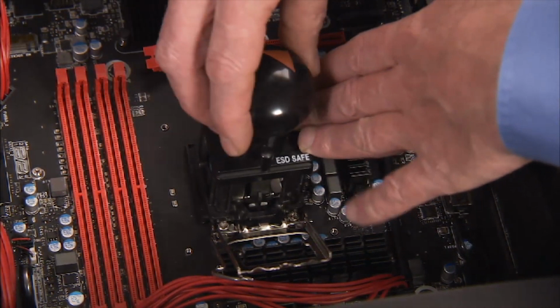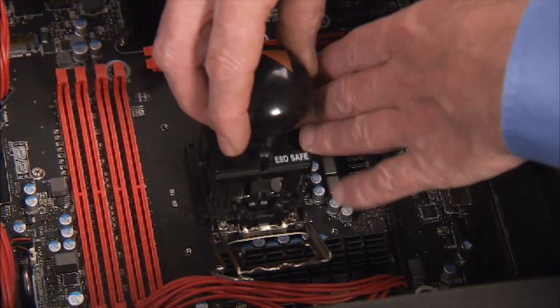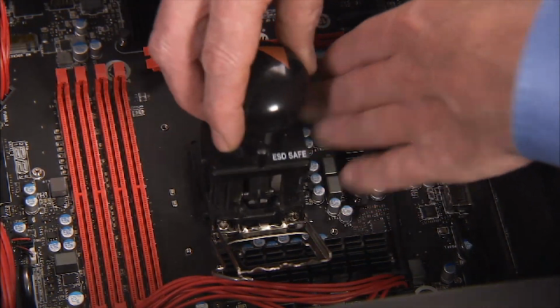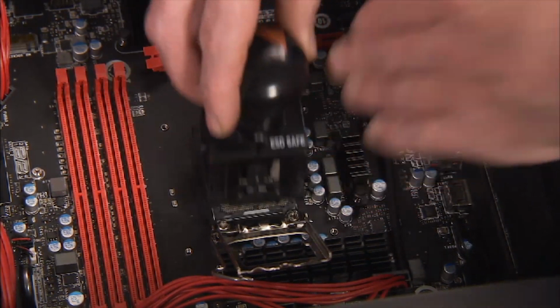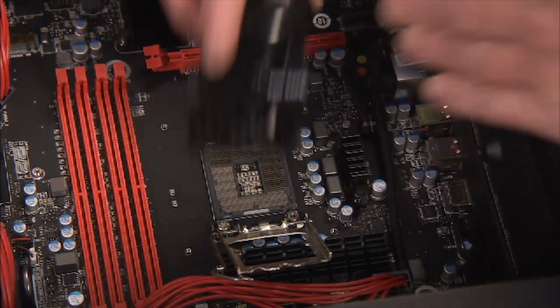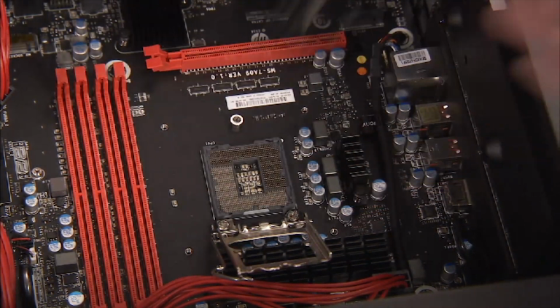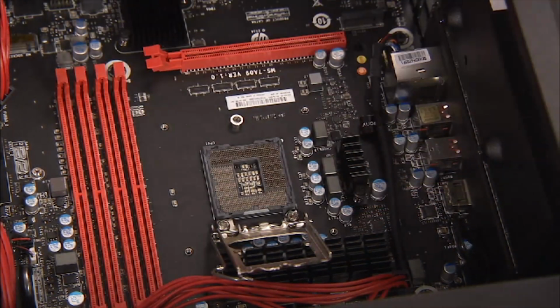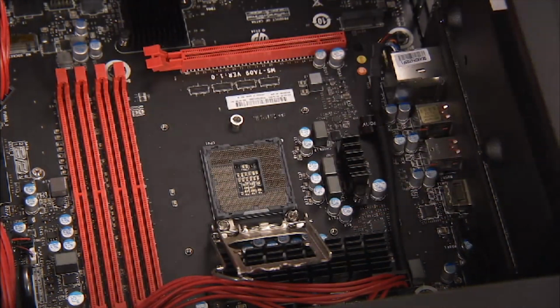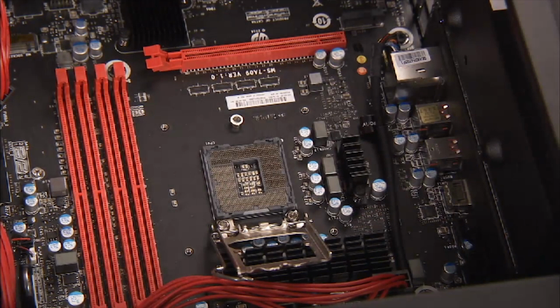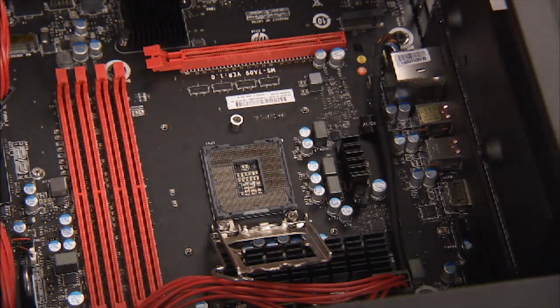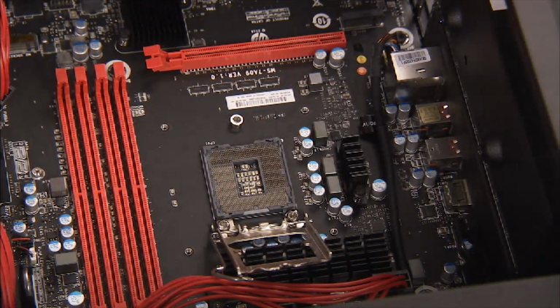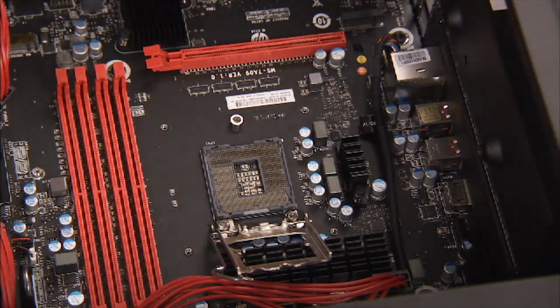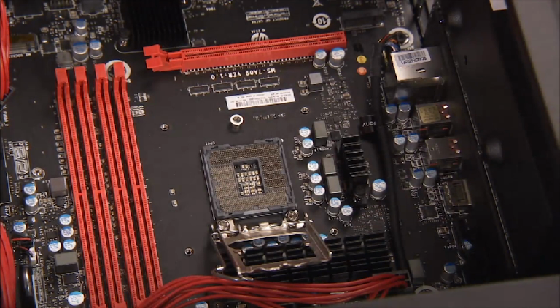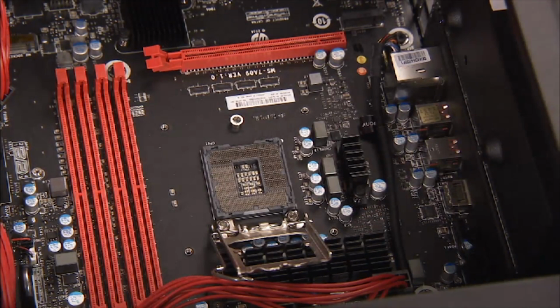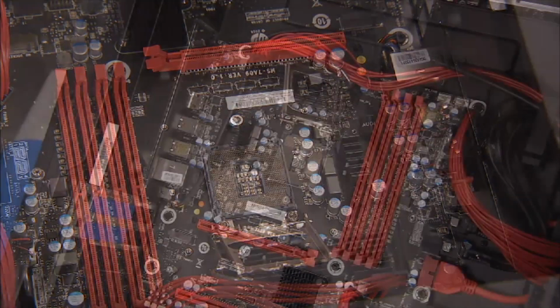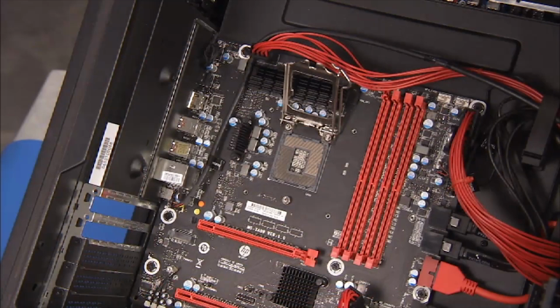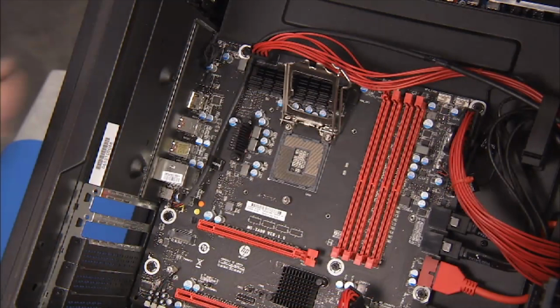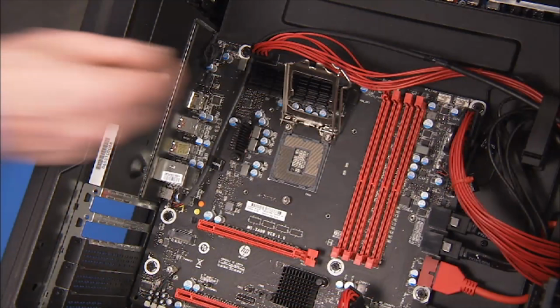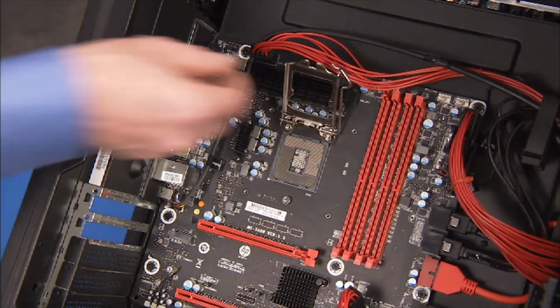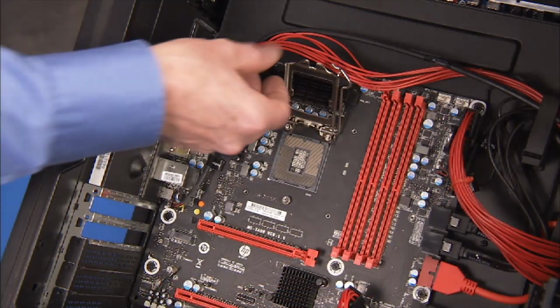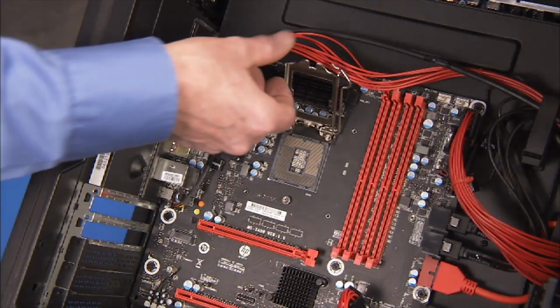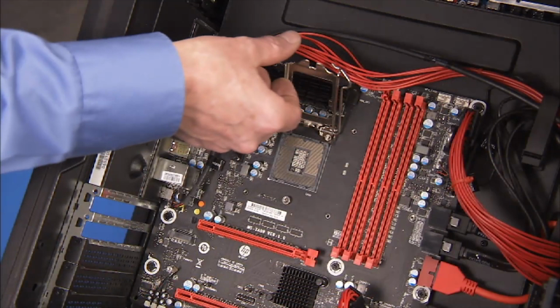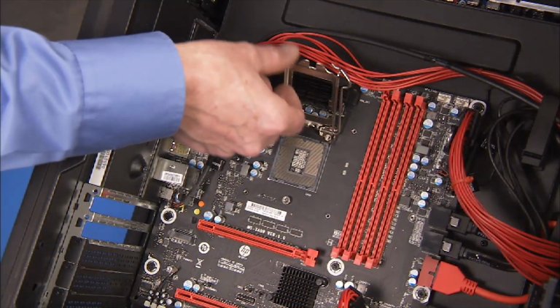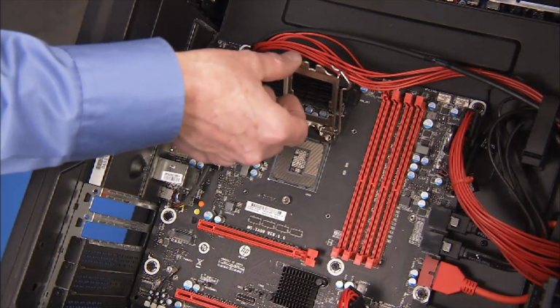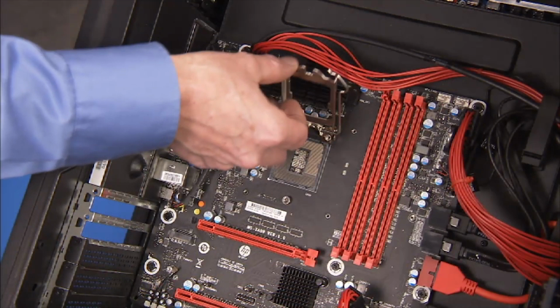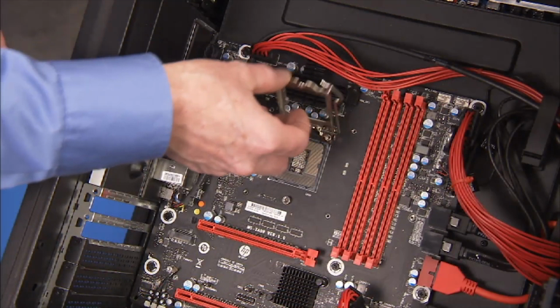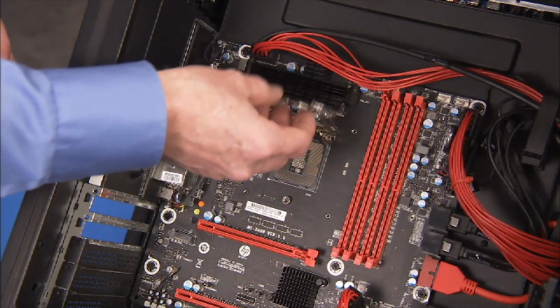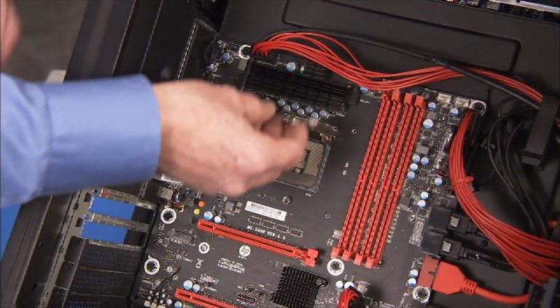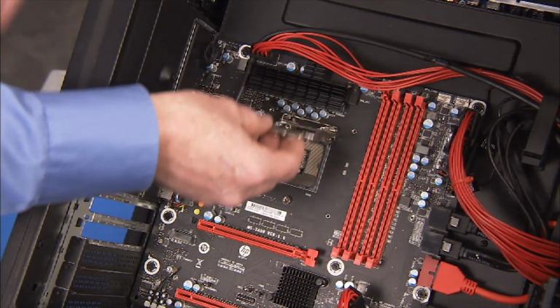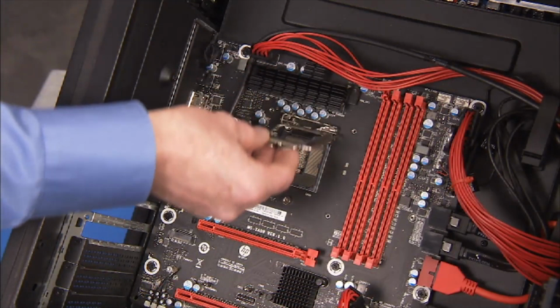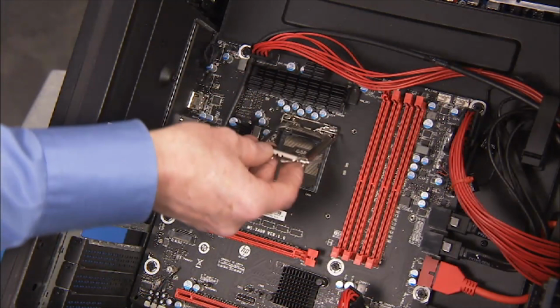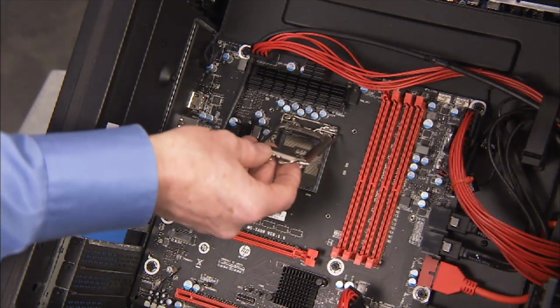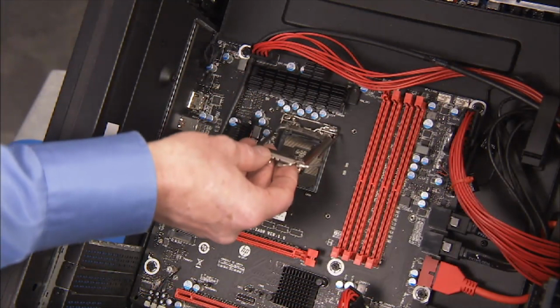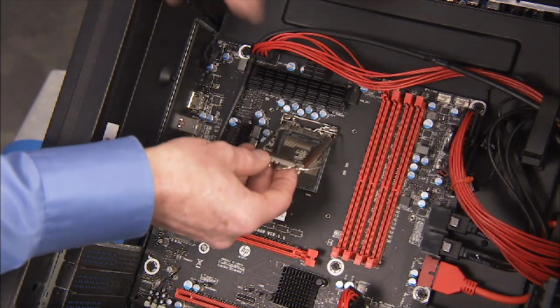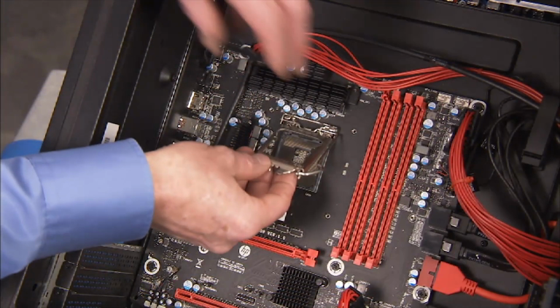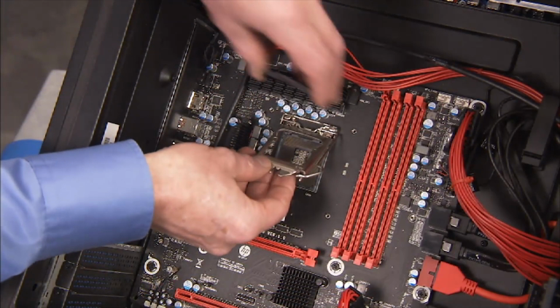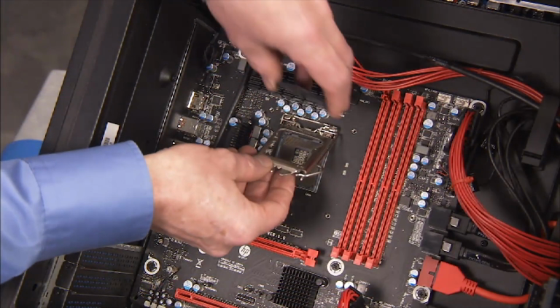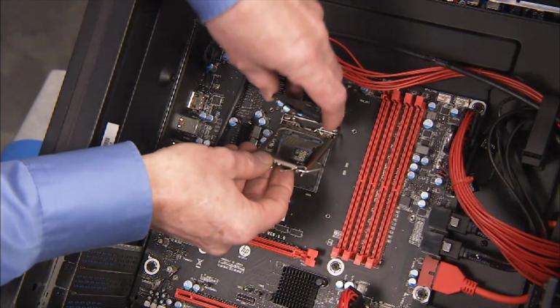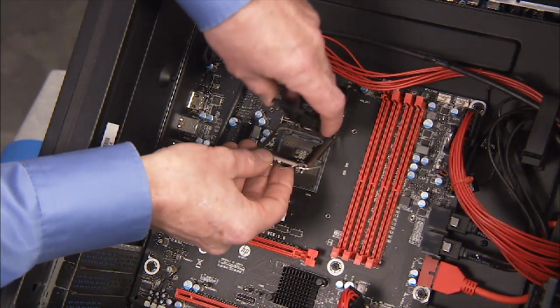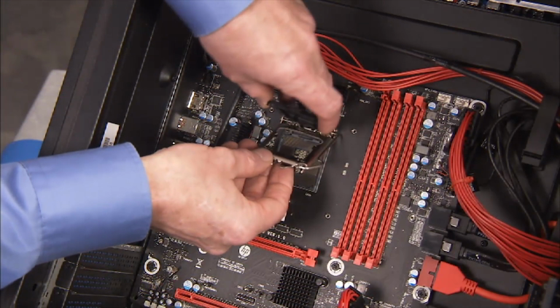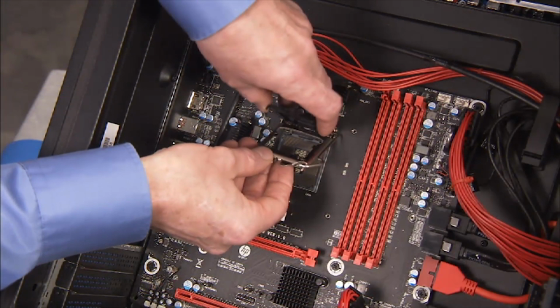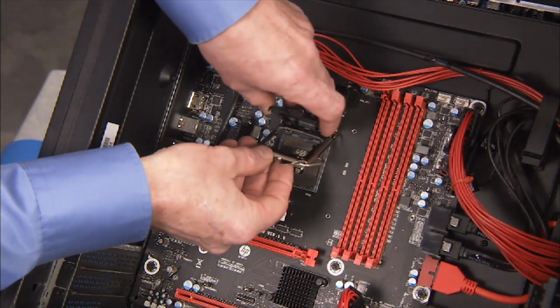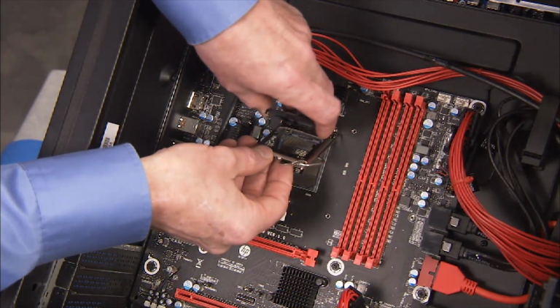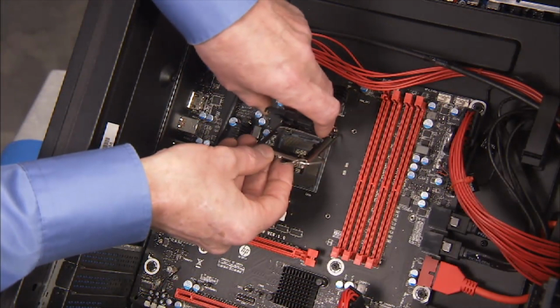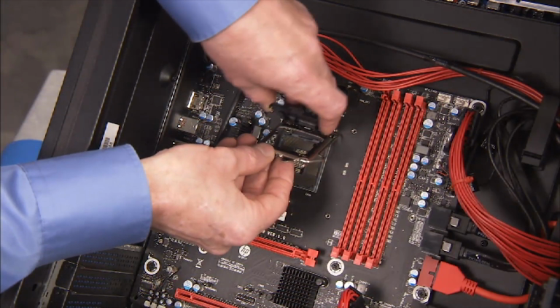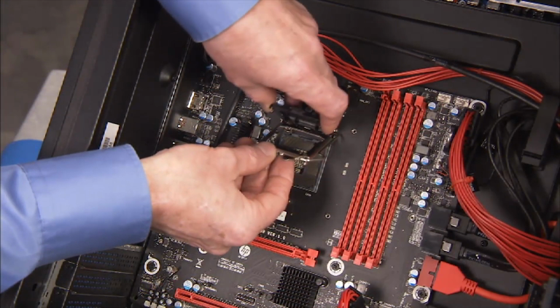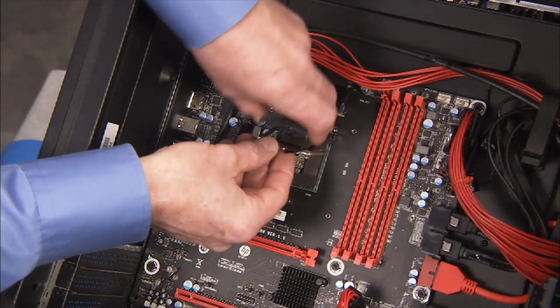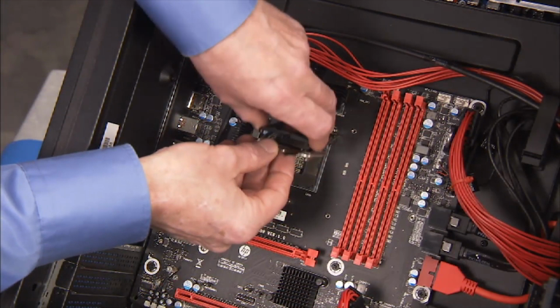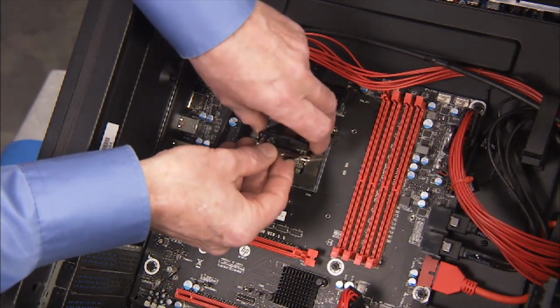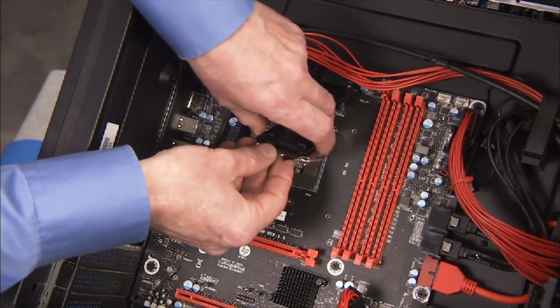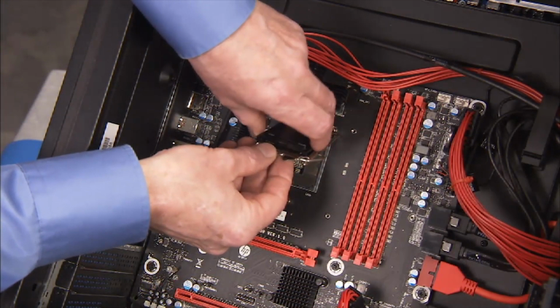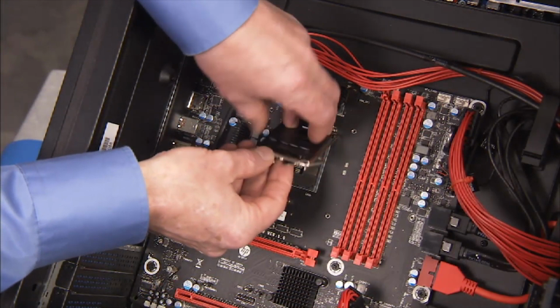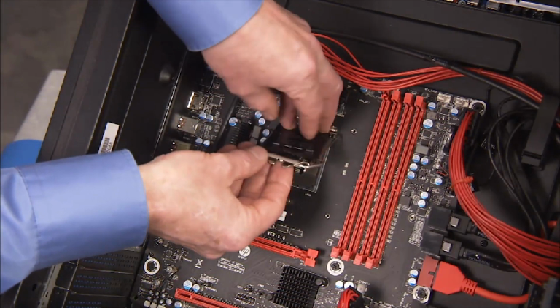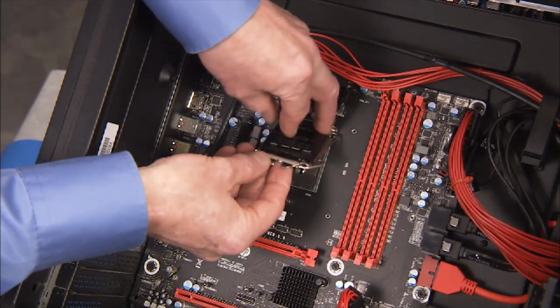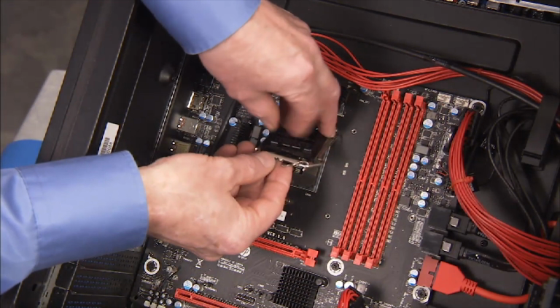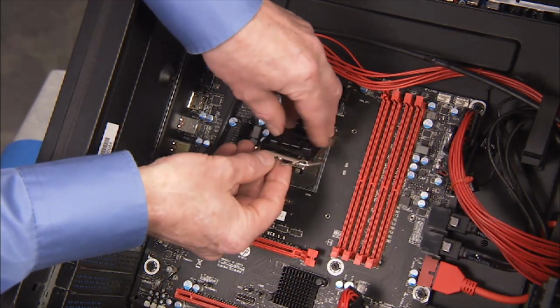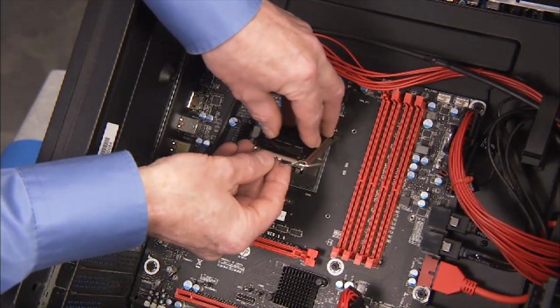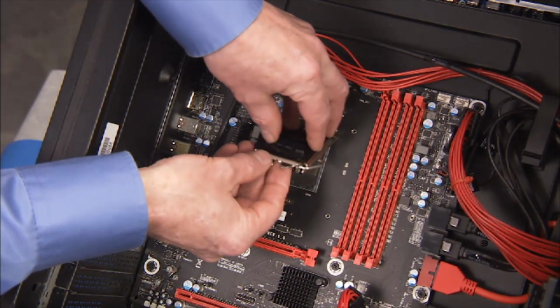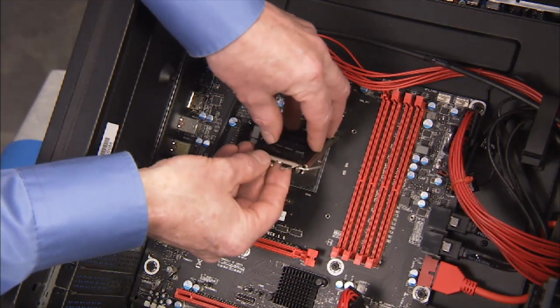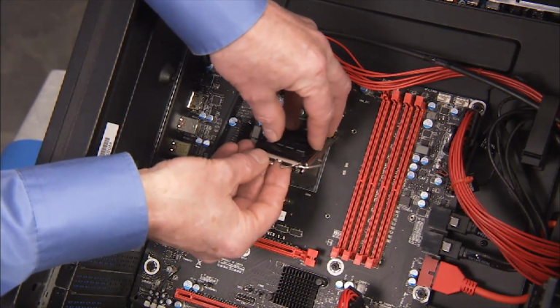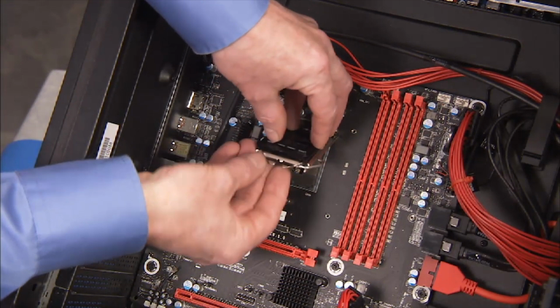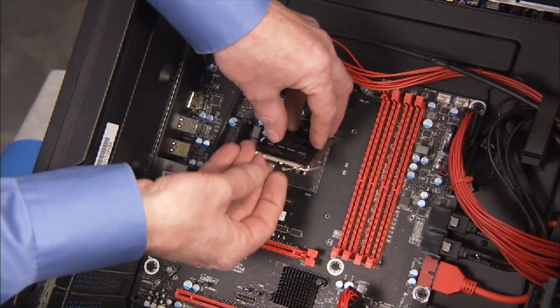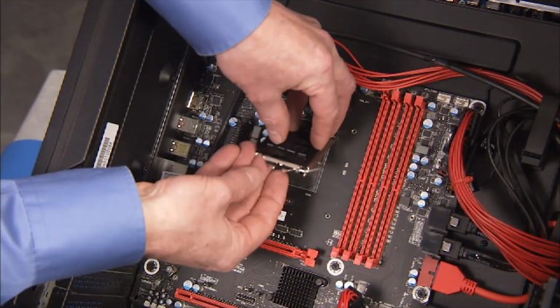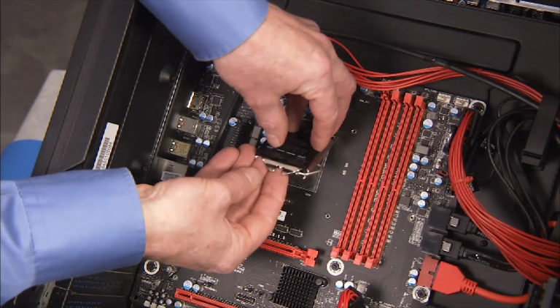If removing an Intel CPU, install a socket cover on the load plate window before replacing the load plate over the socket.